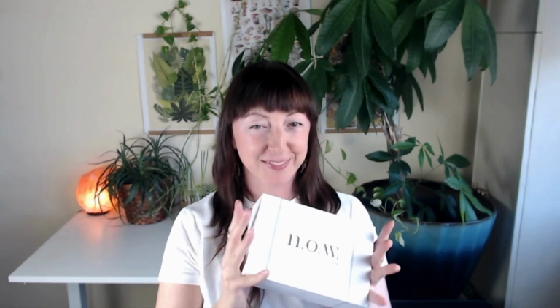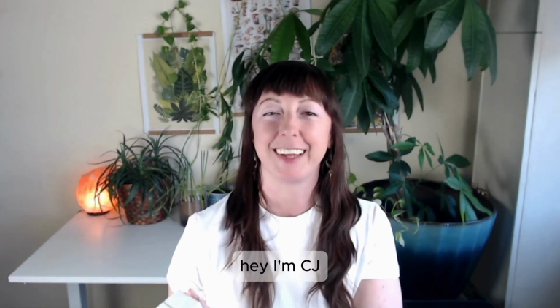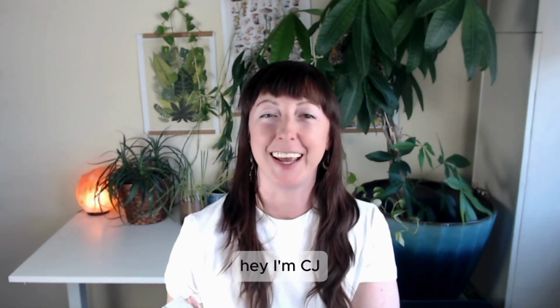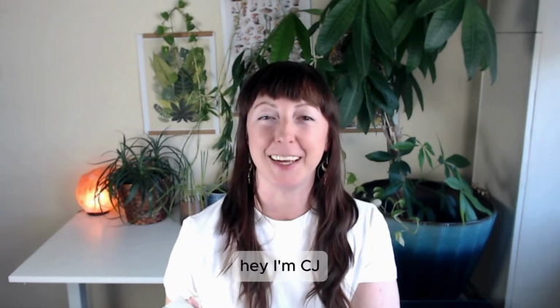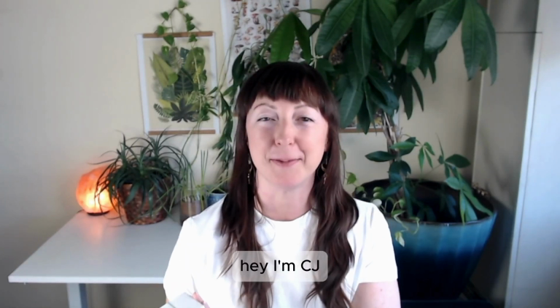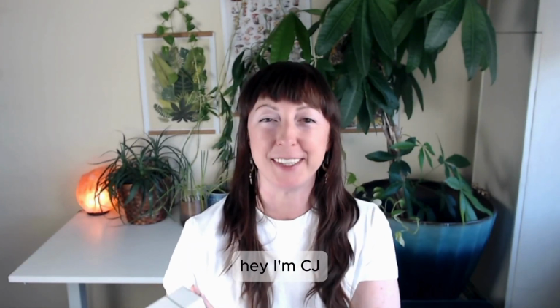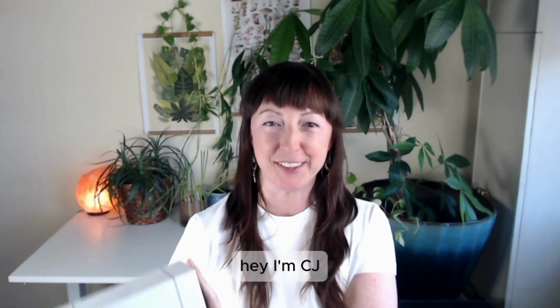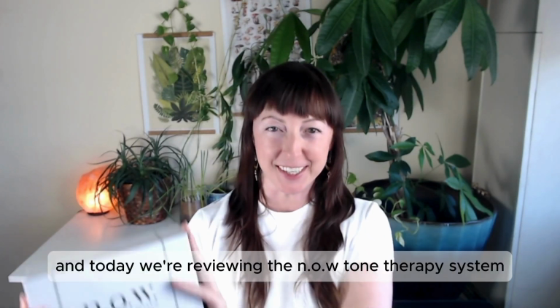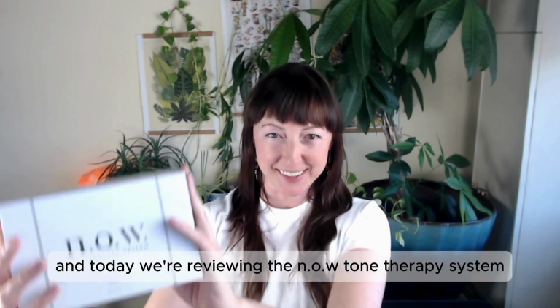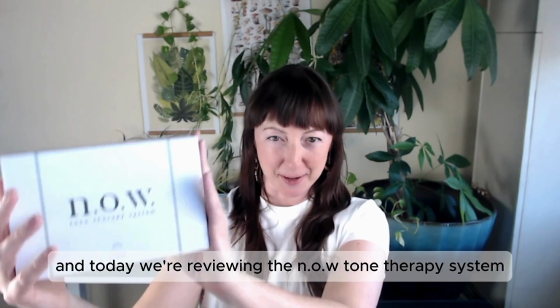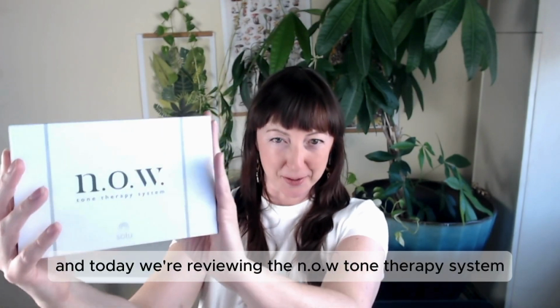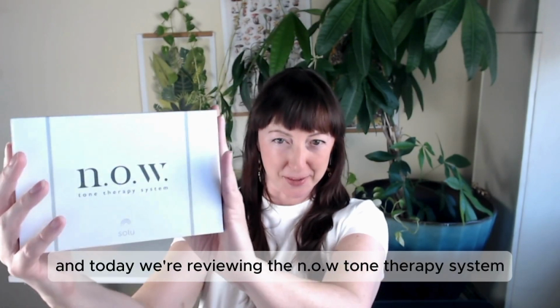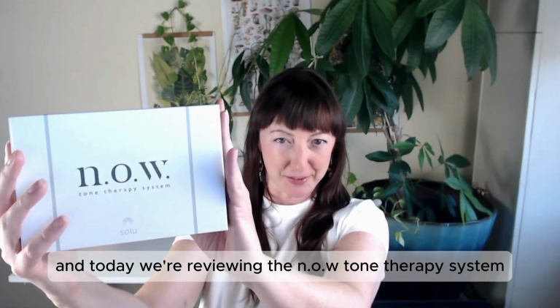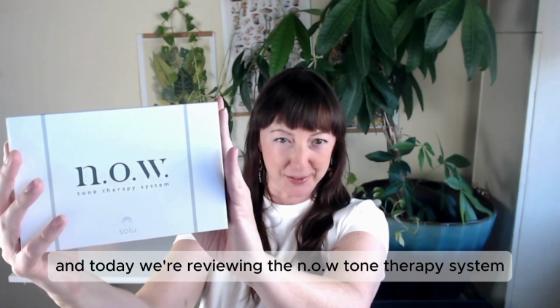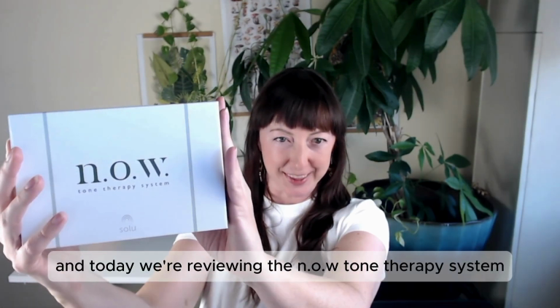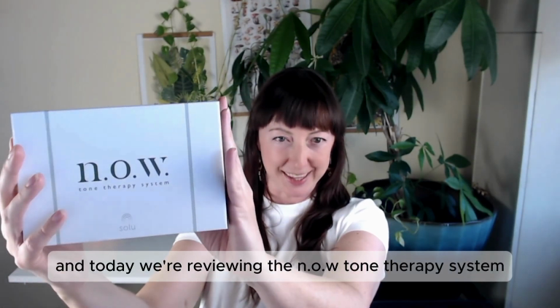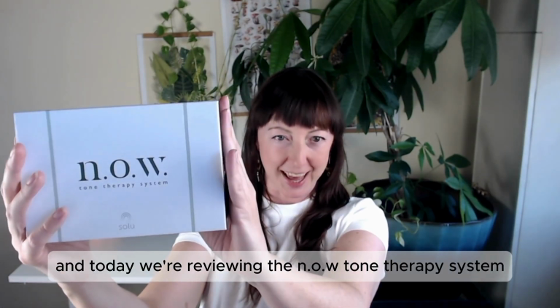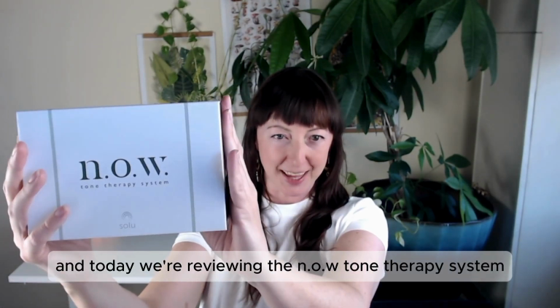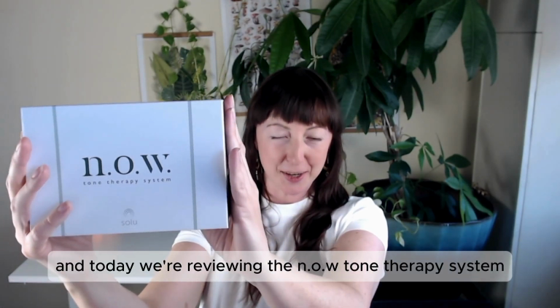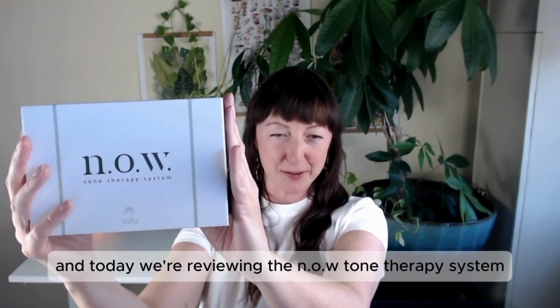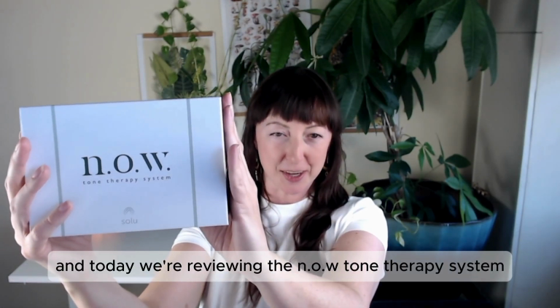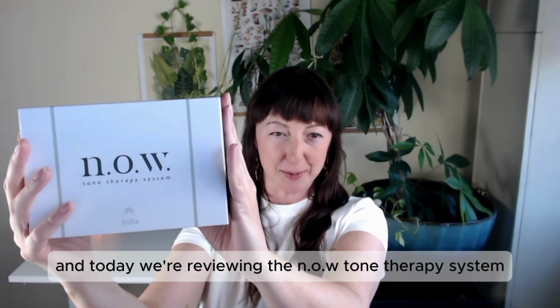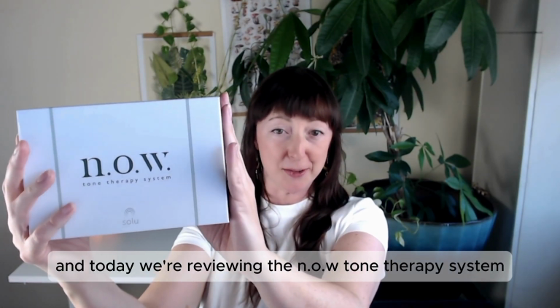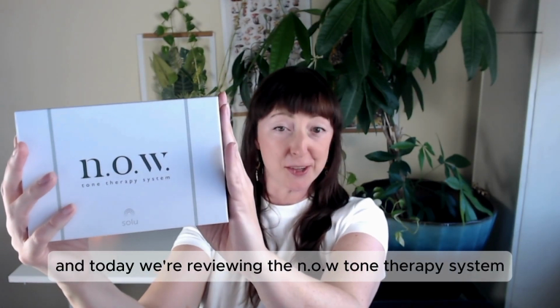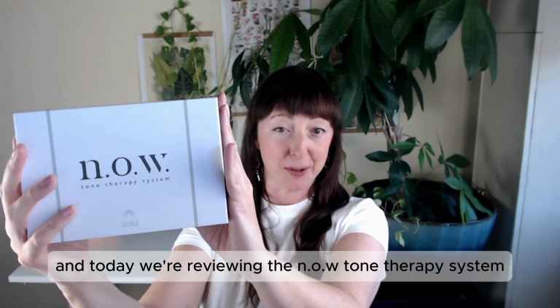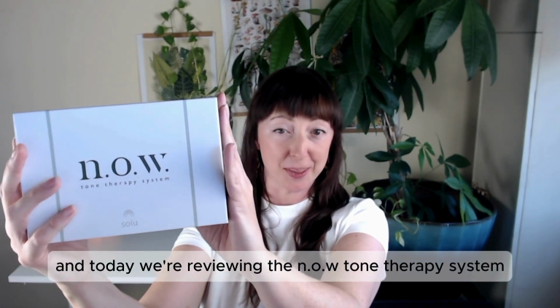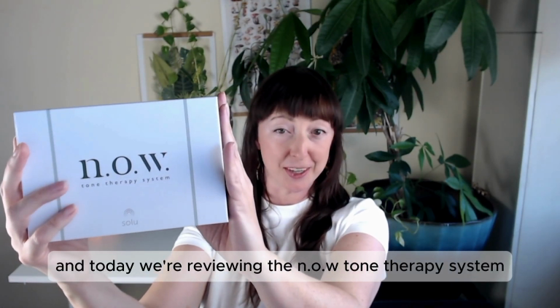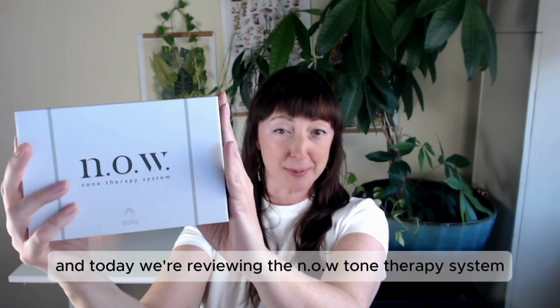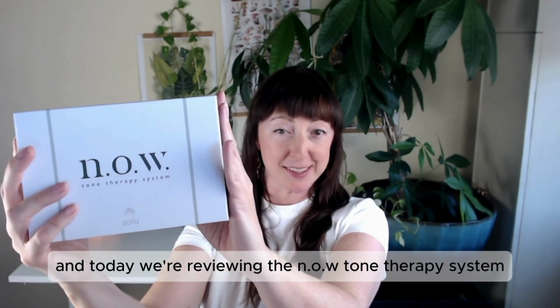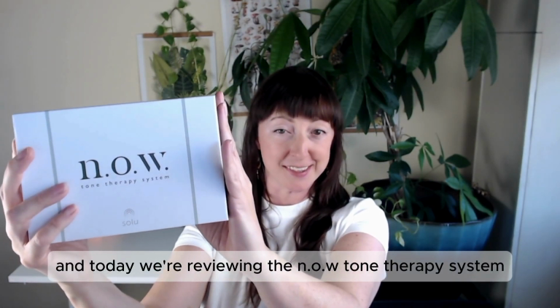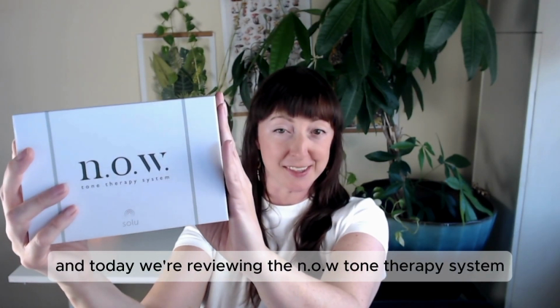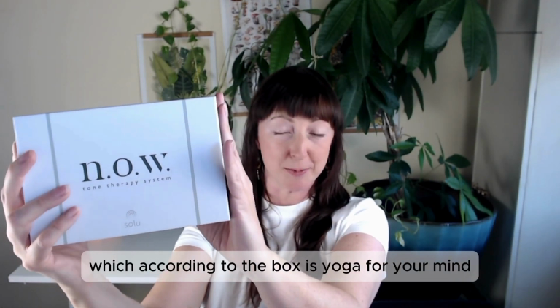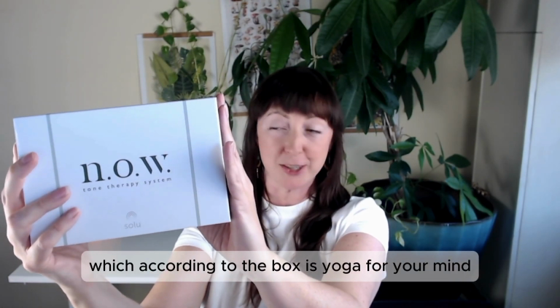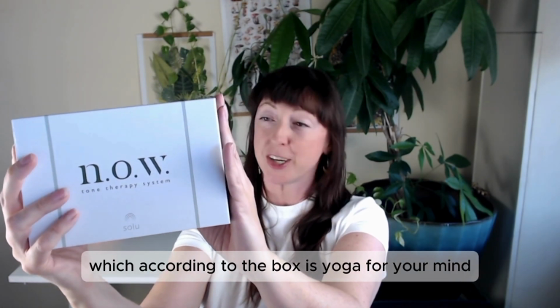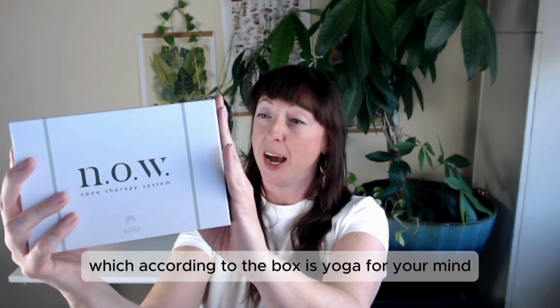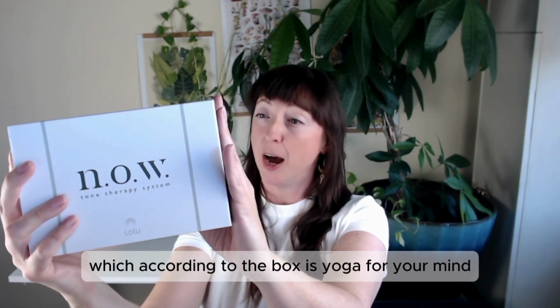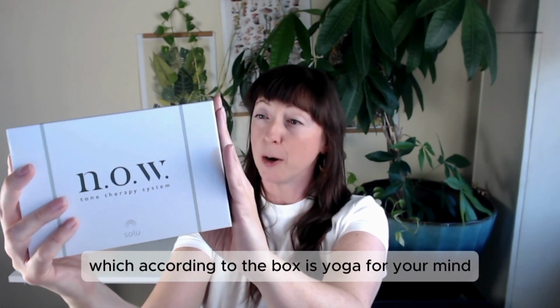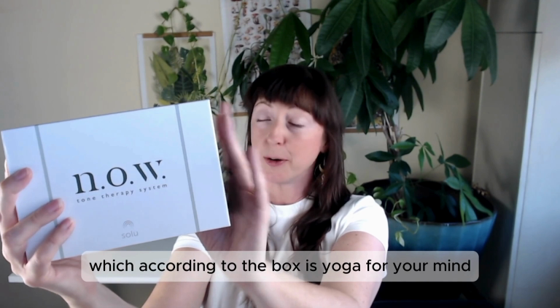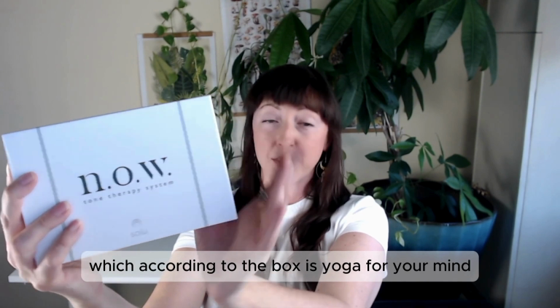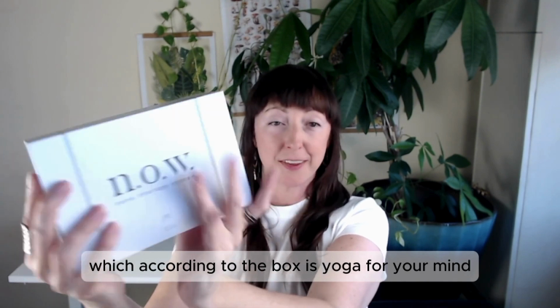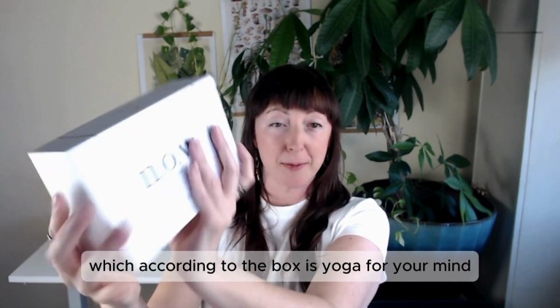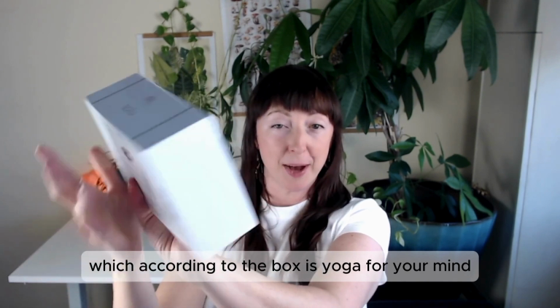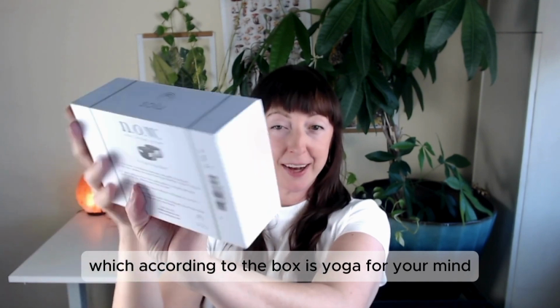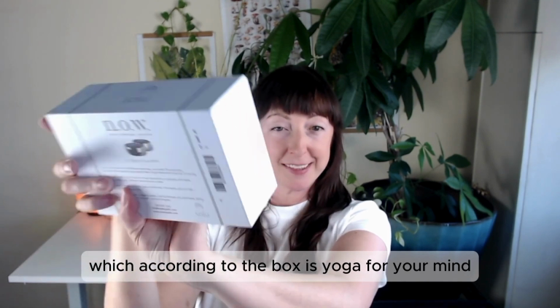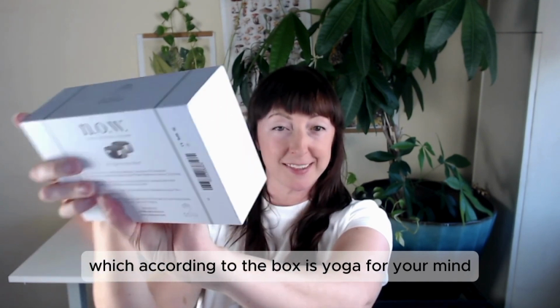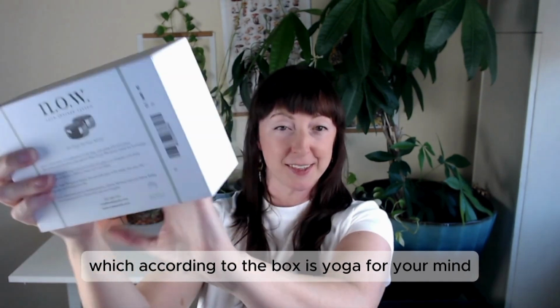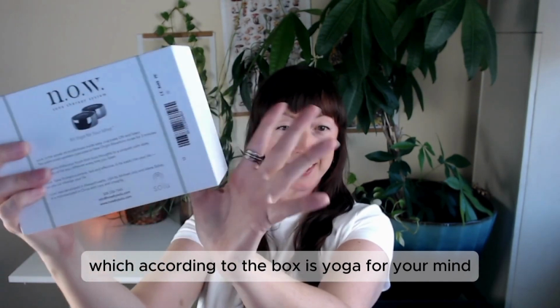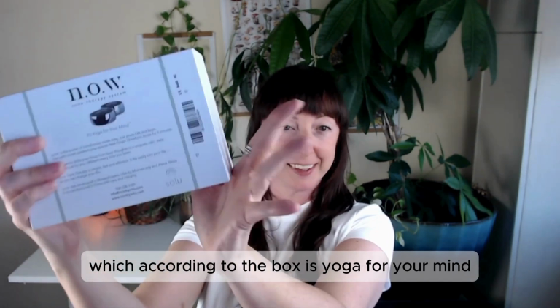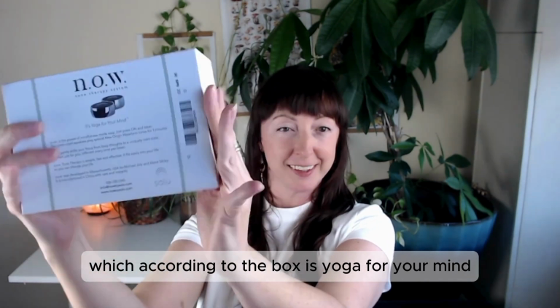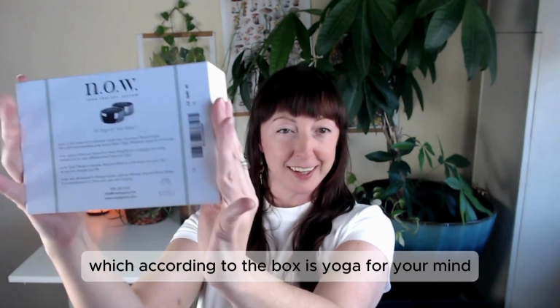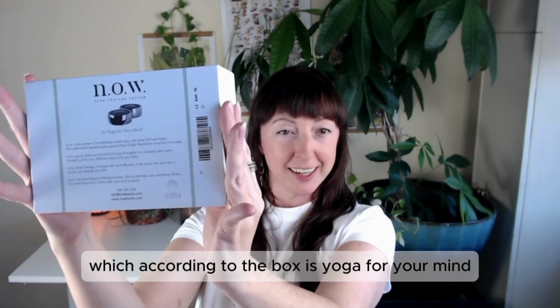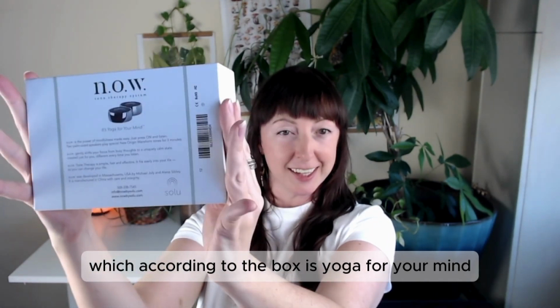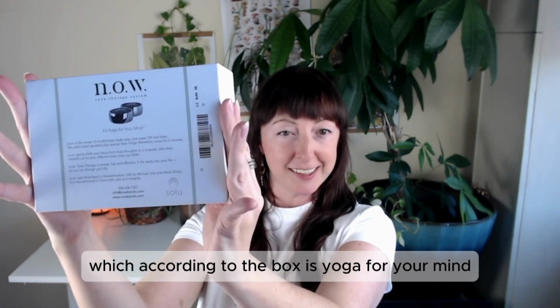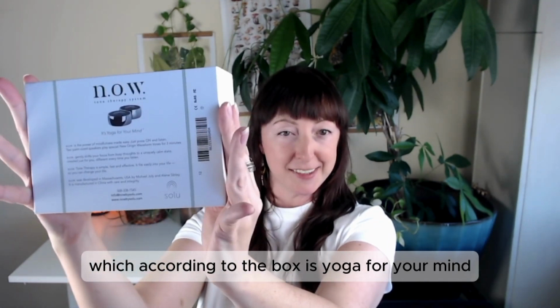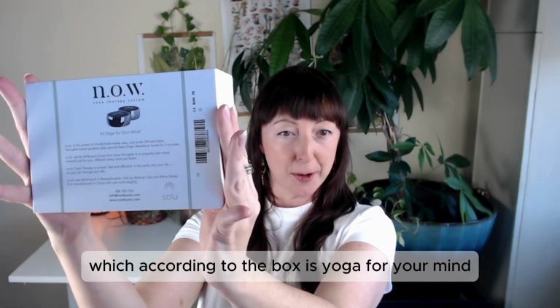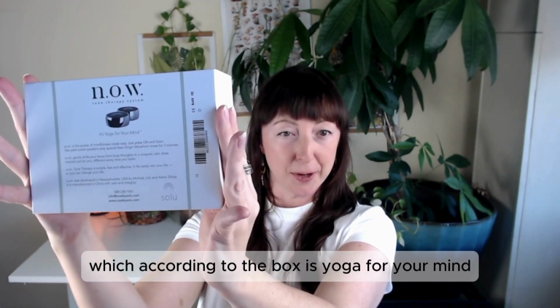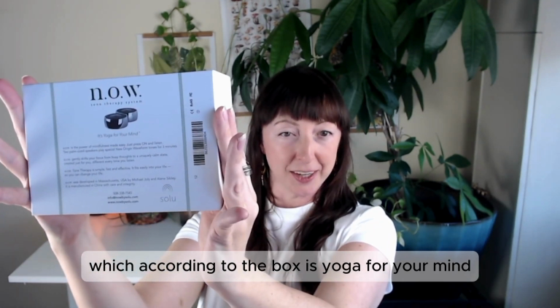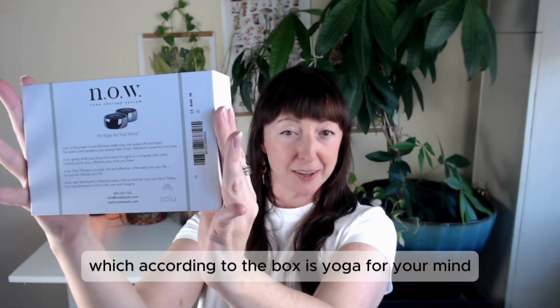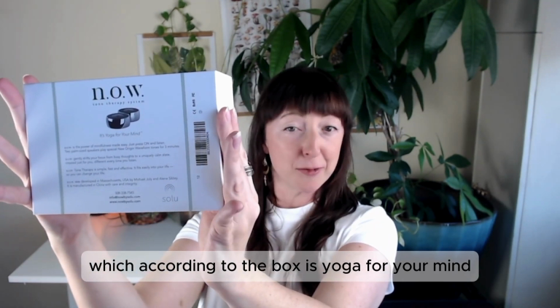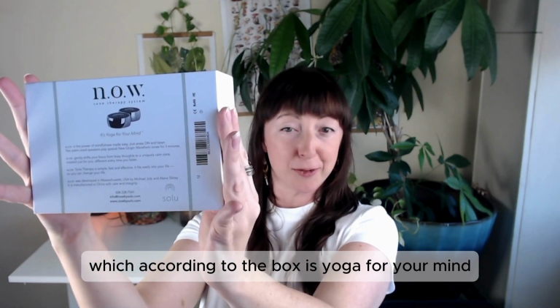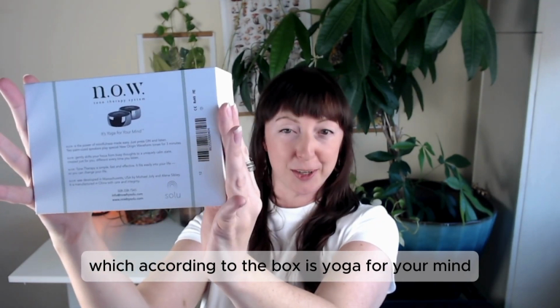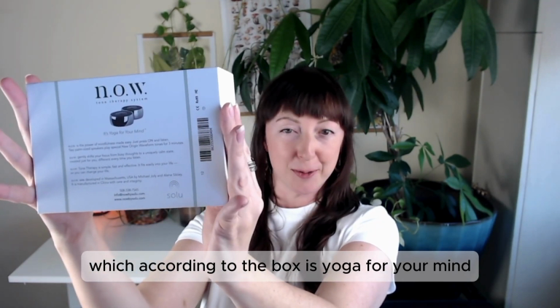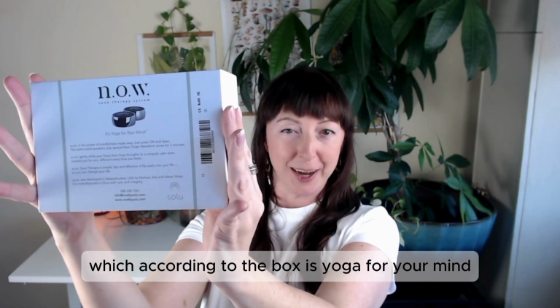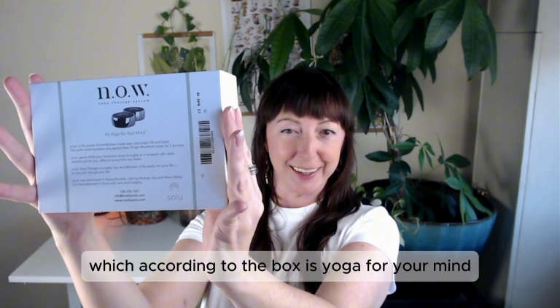Hey, I'm CJ and today we're reviewing the NOW Tone Therapy System, which according to the box is yoga for your mind.